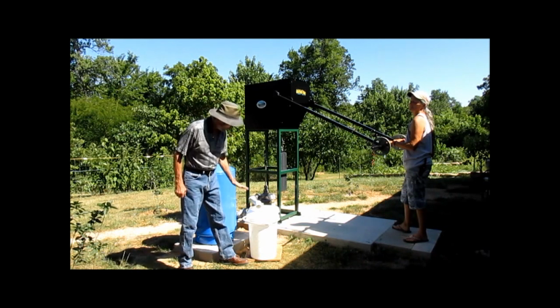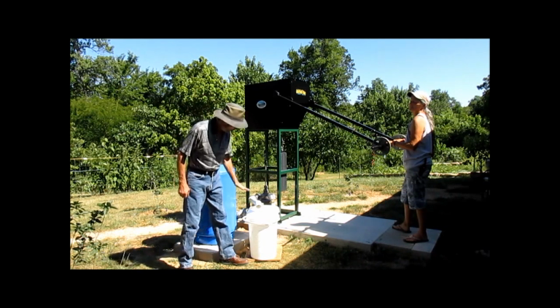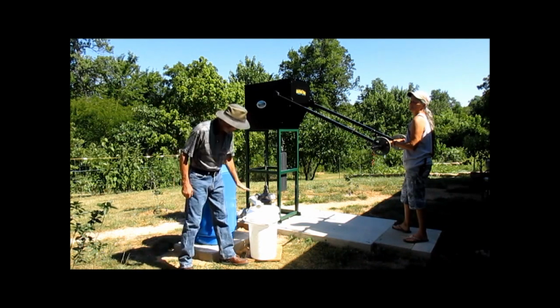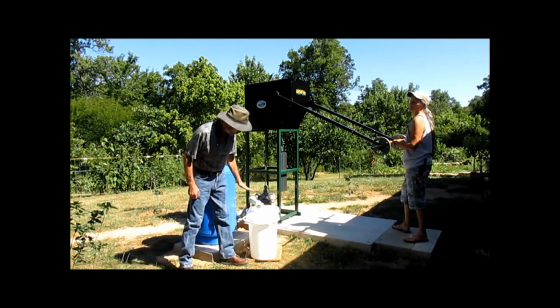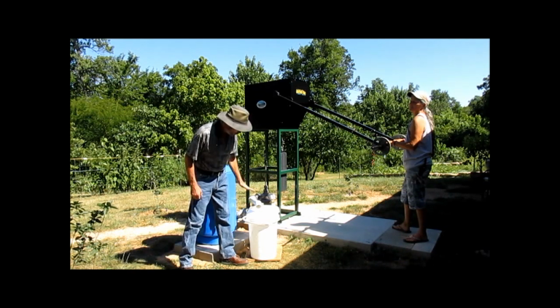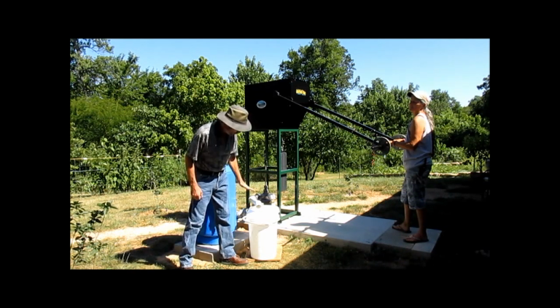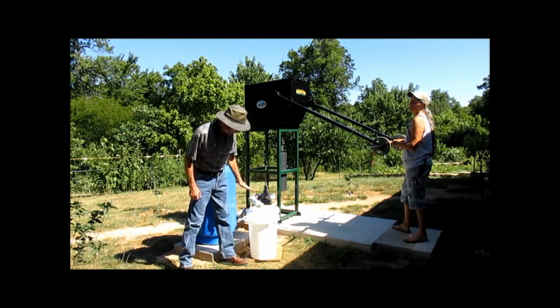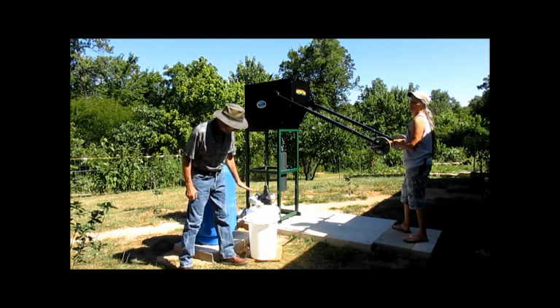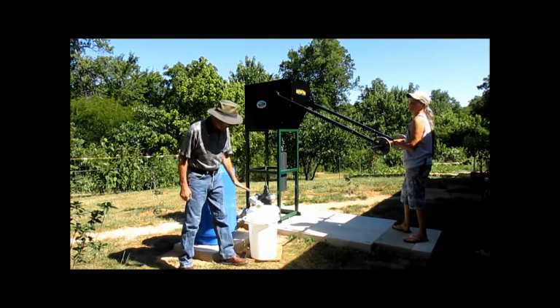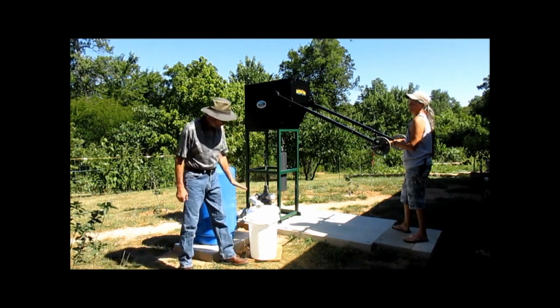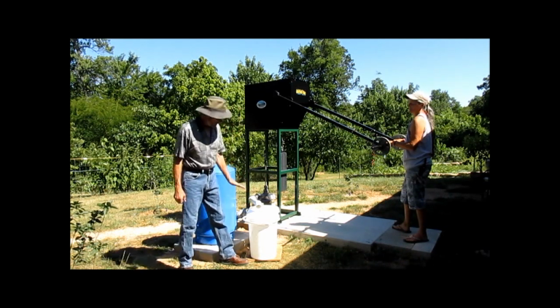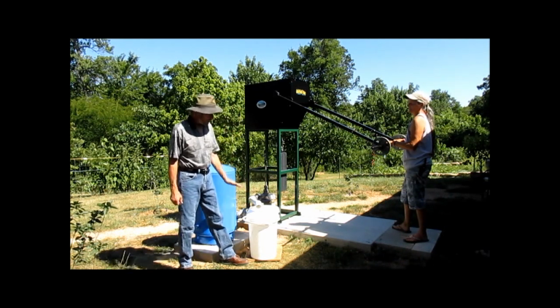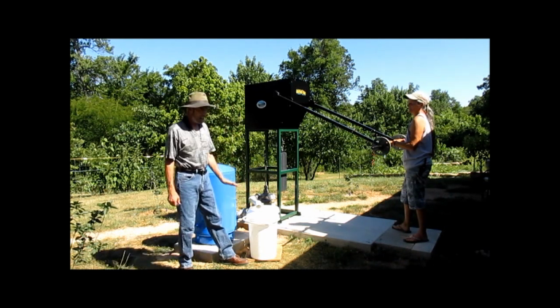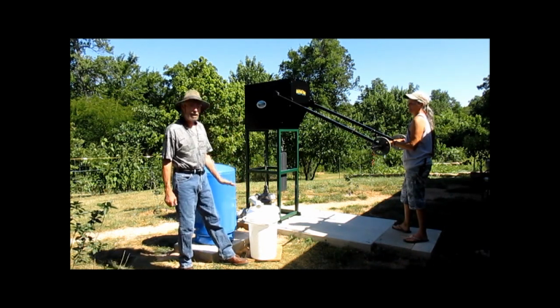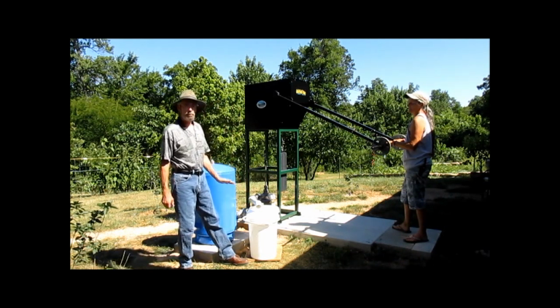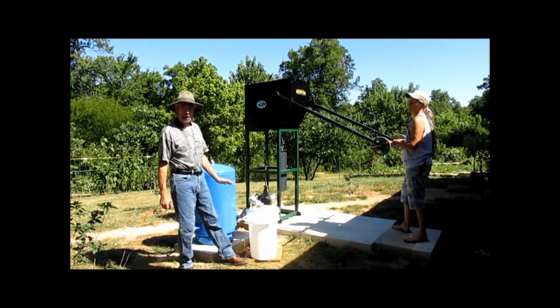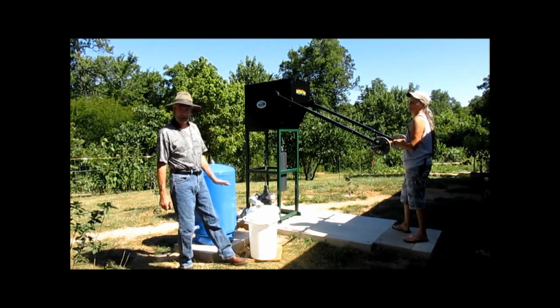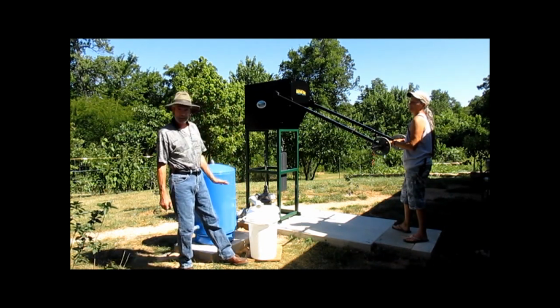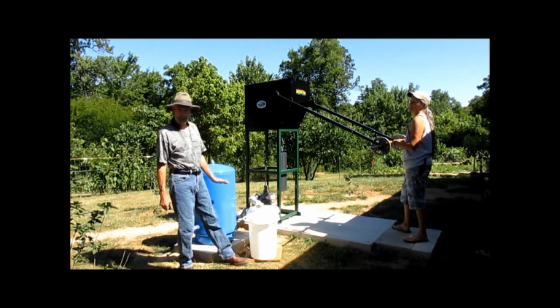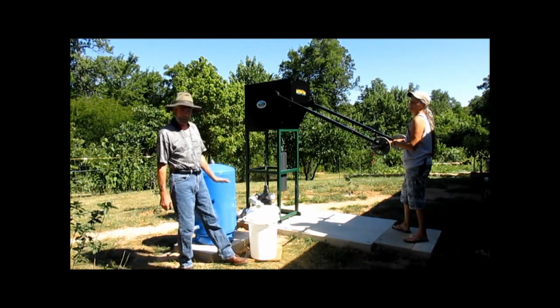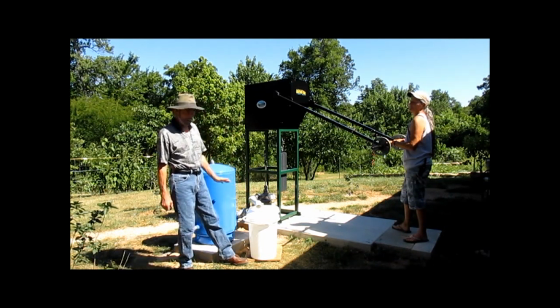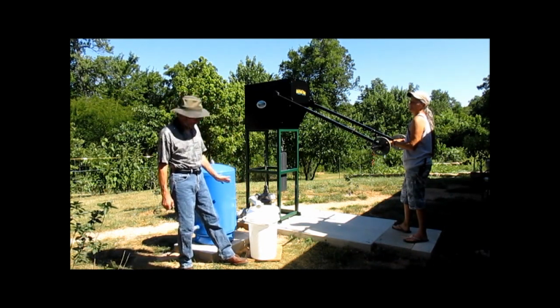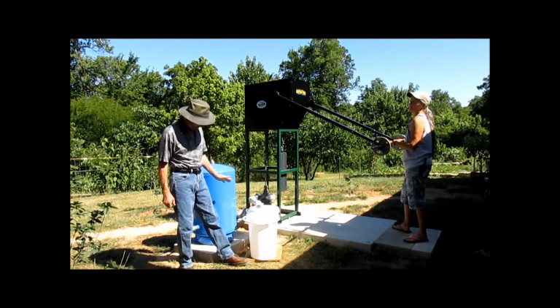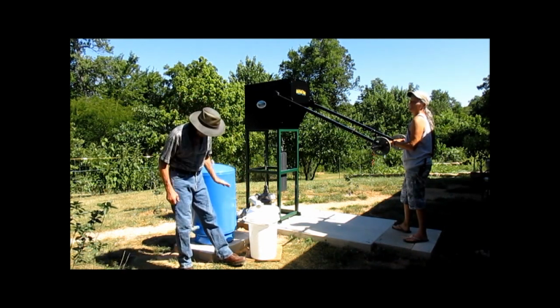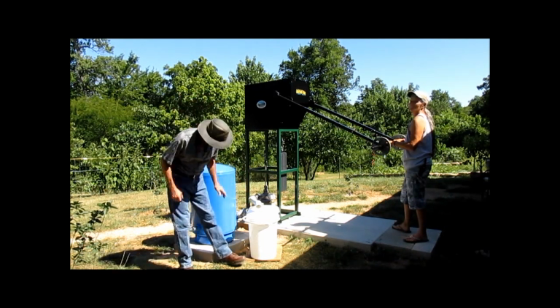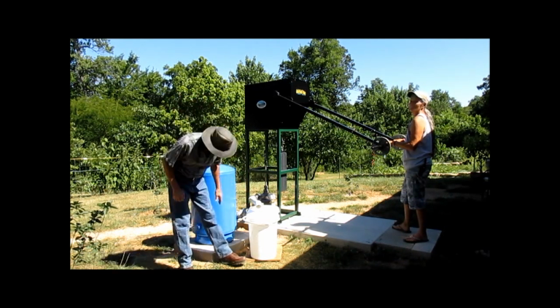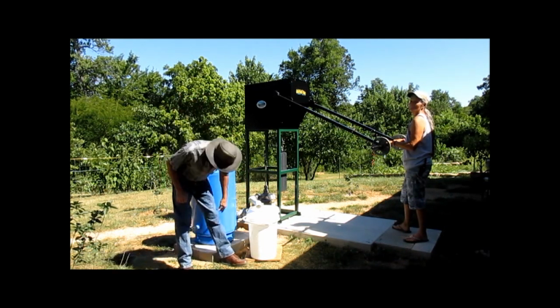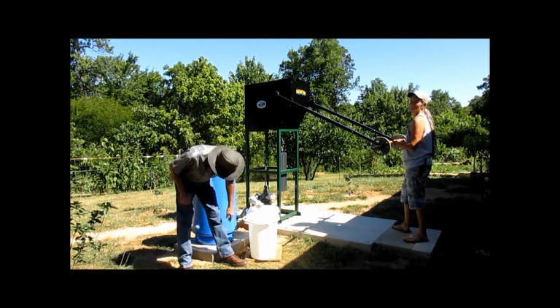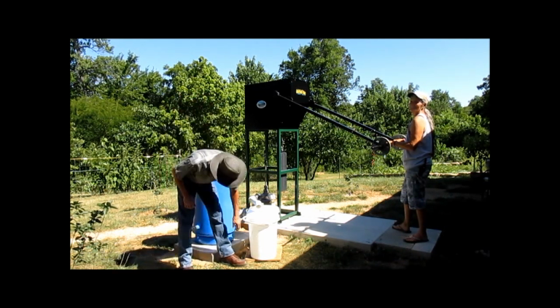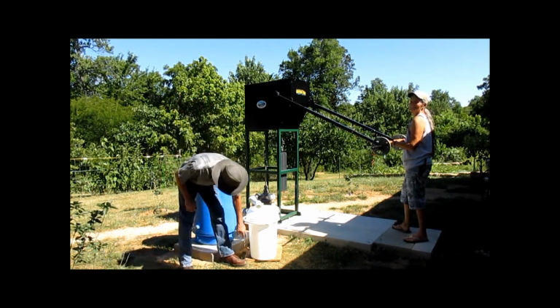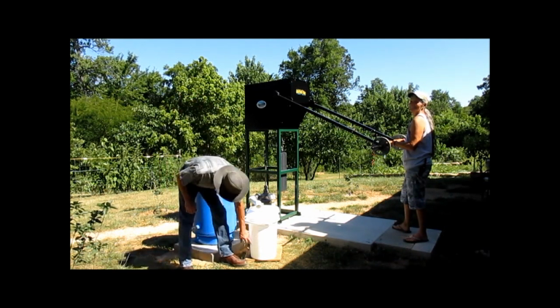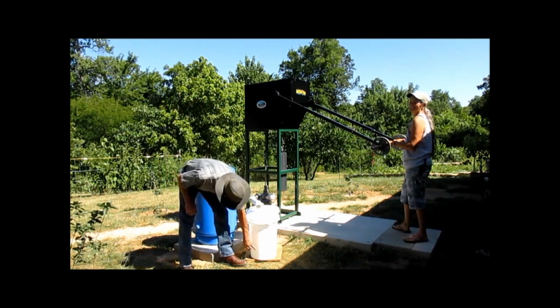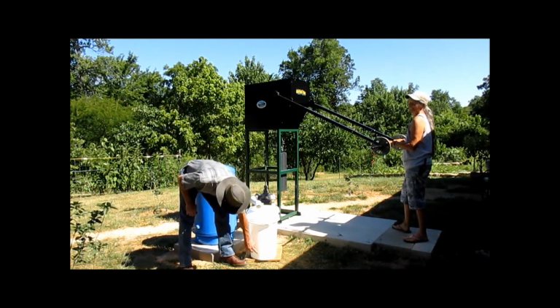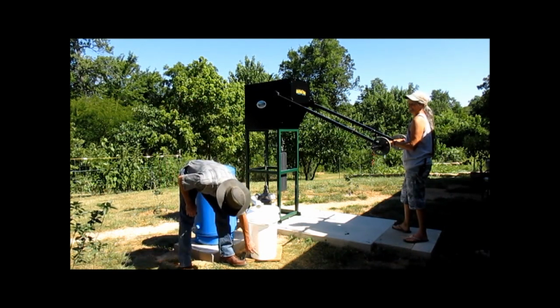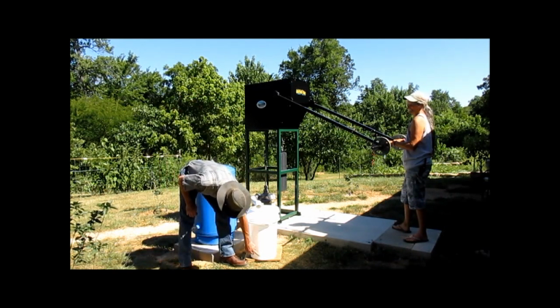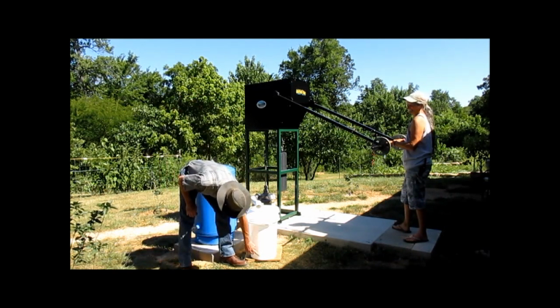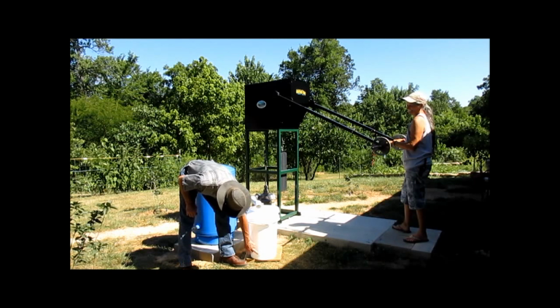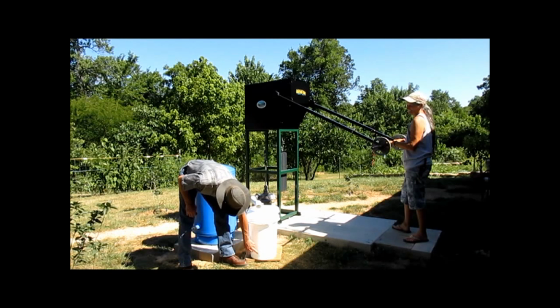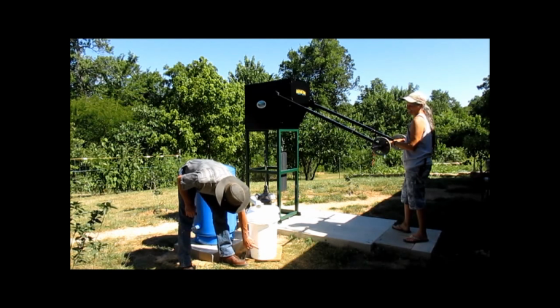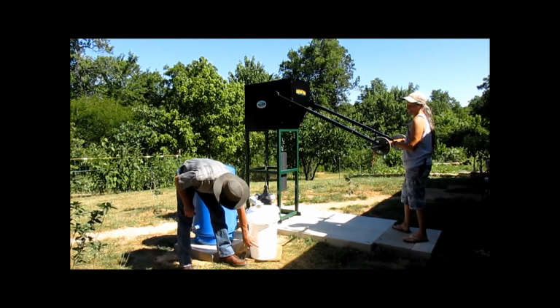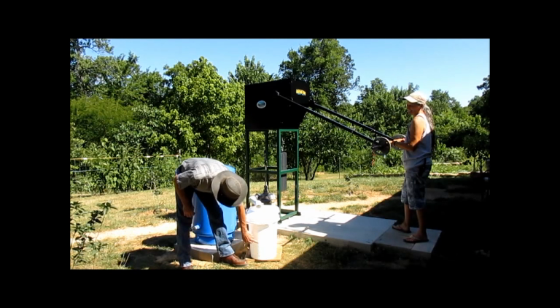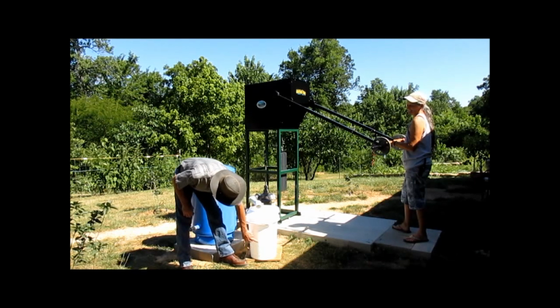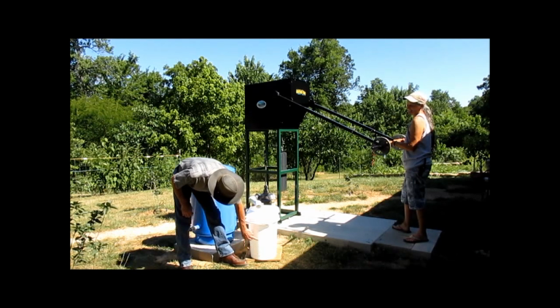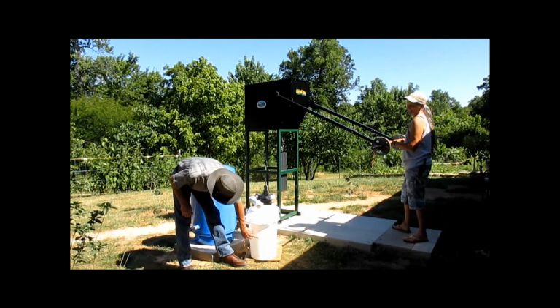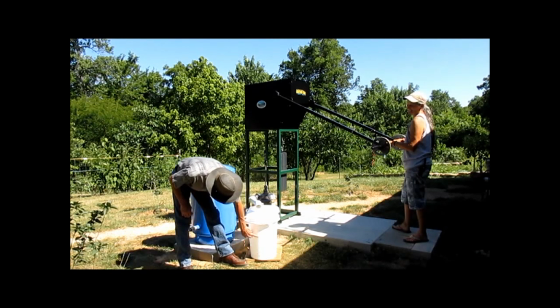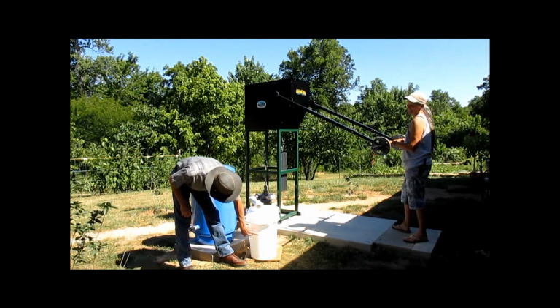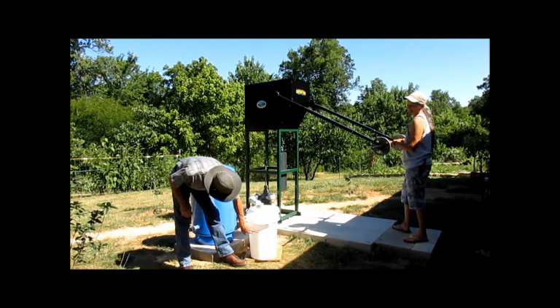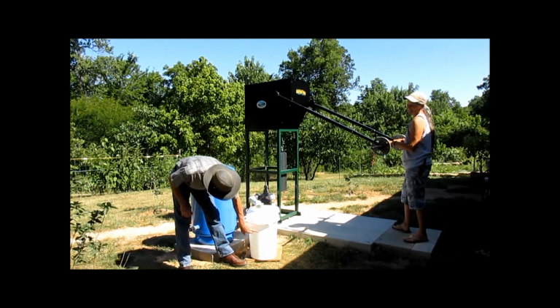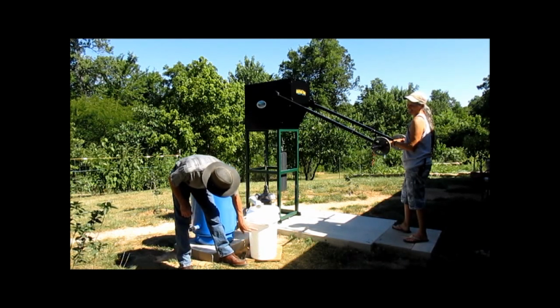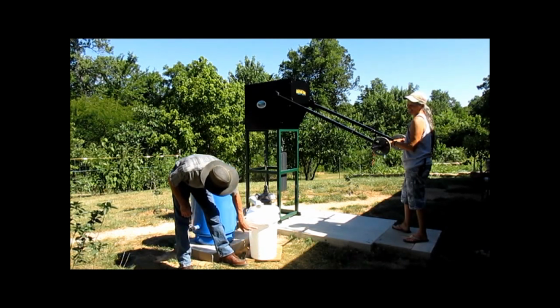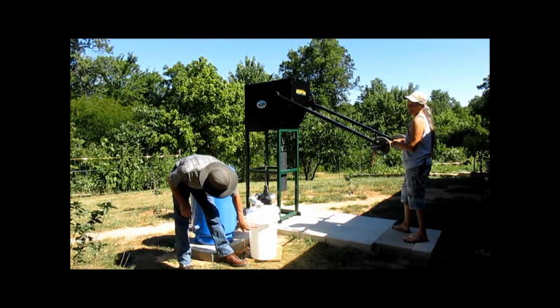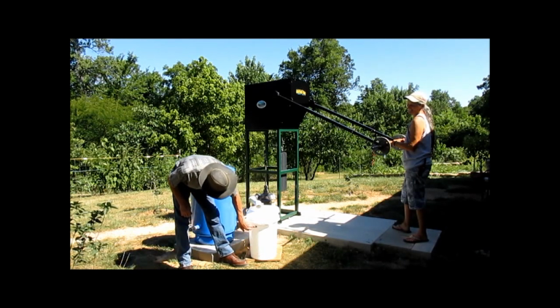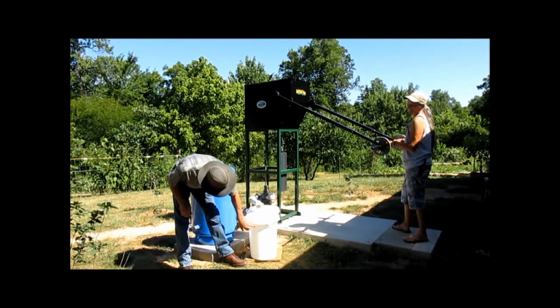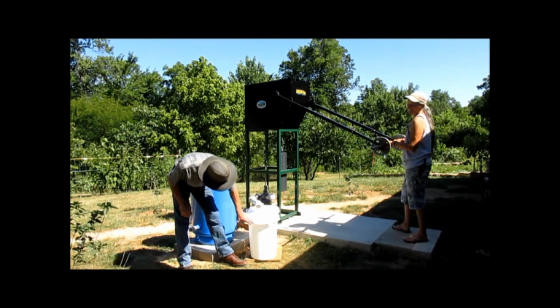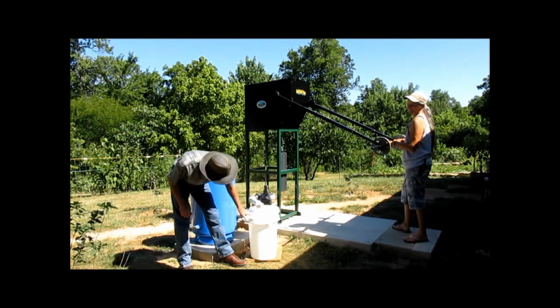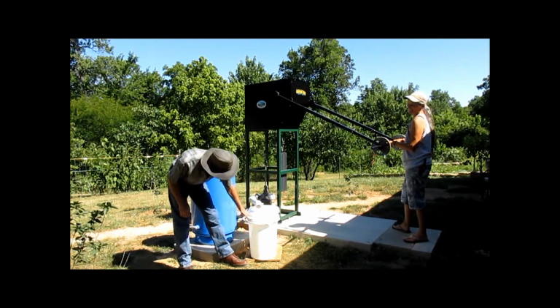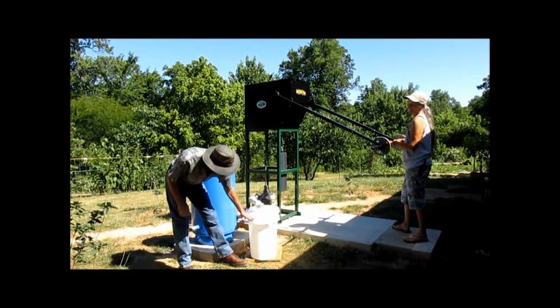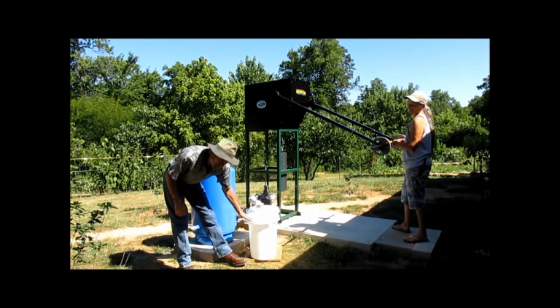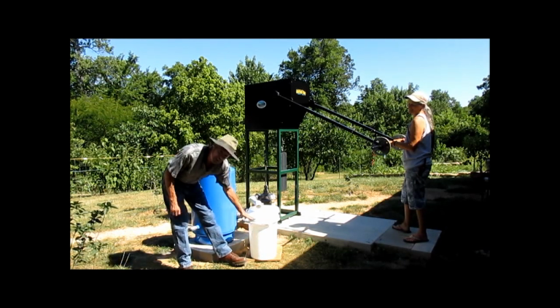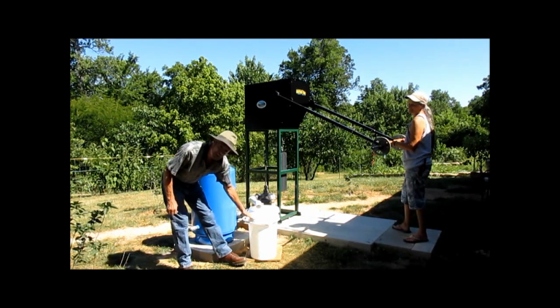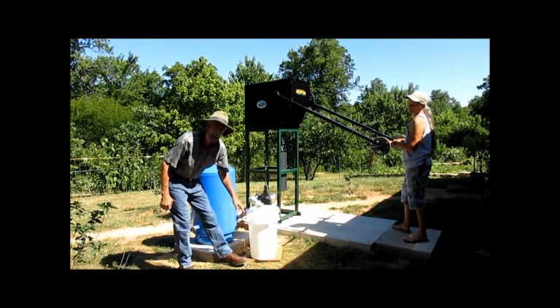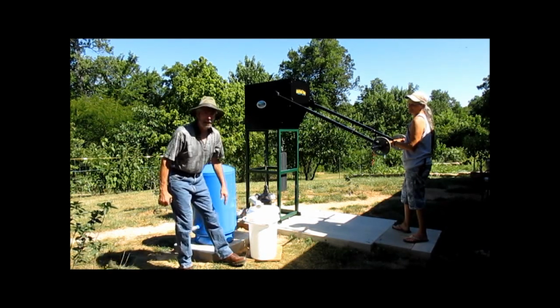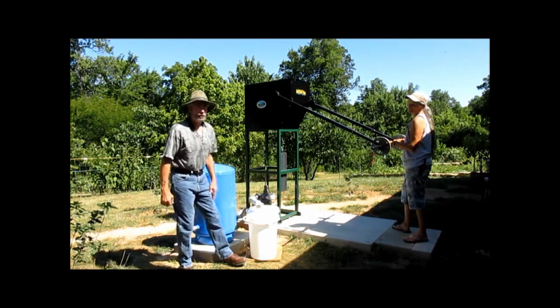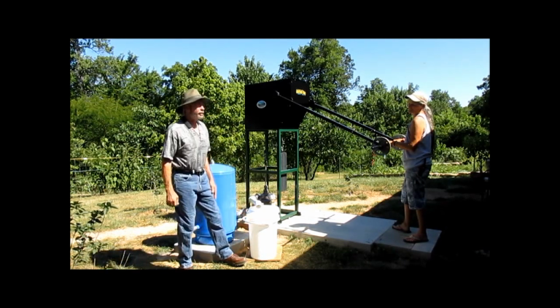We've got two seven-gallon pails here. We've got them marked one, two, three, four, five, six, and seven gallons.